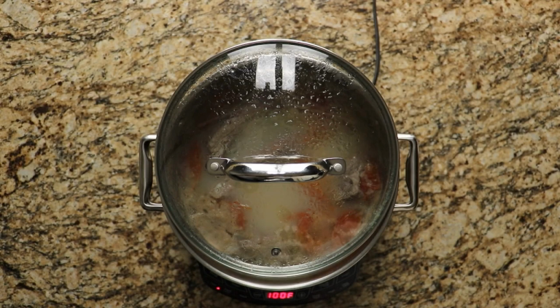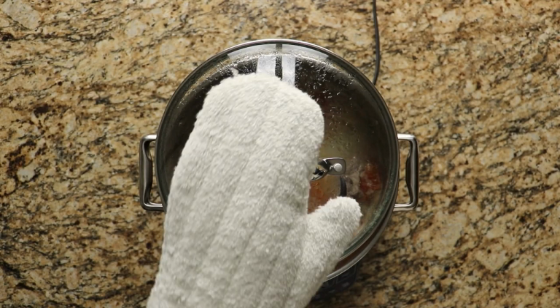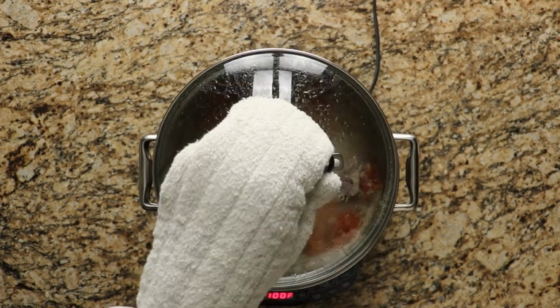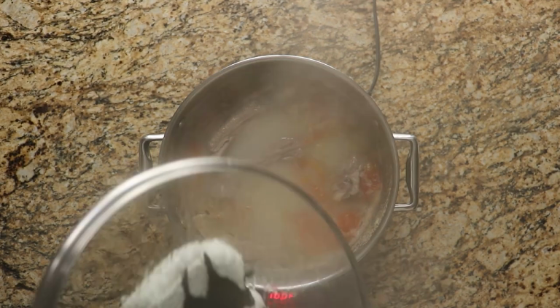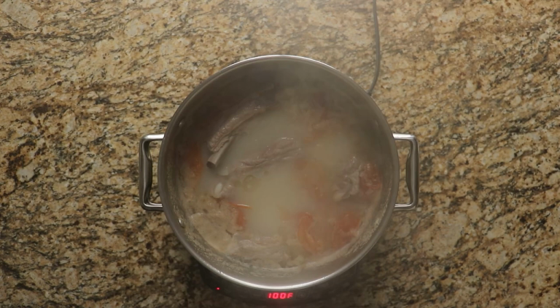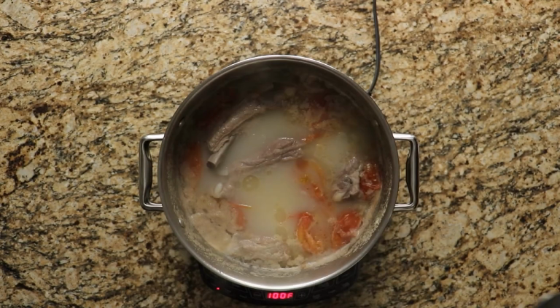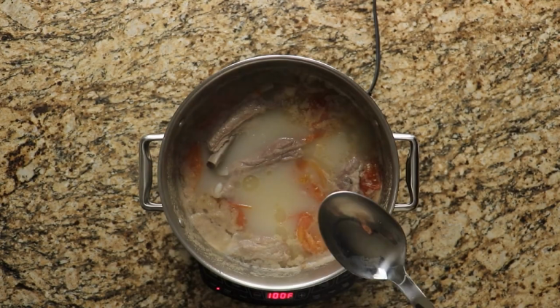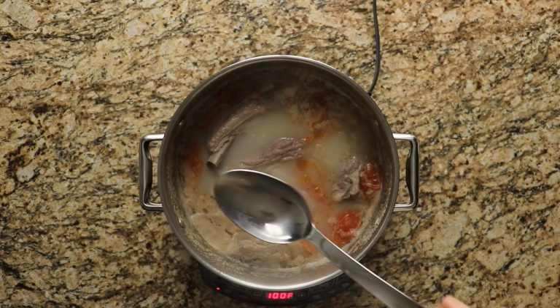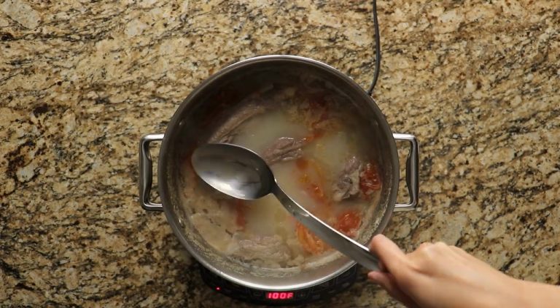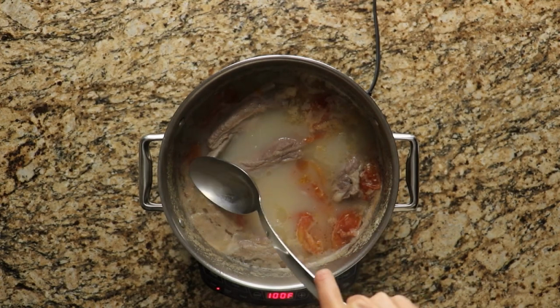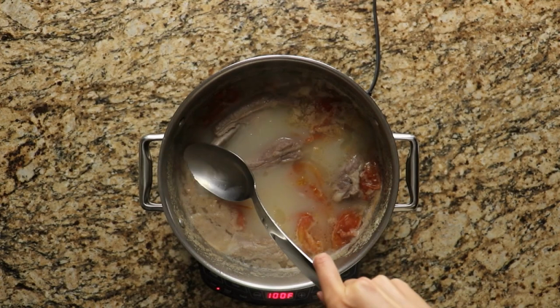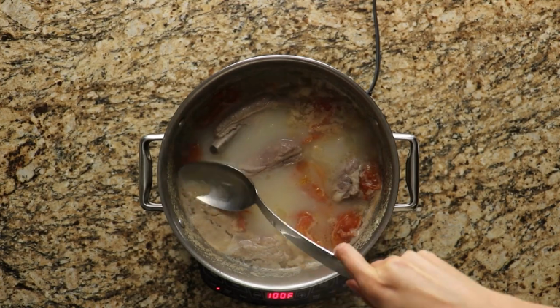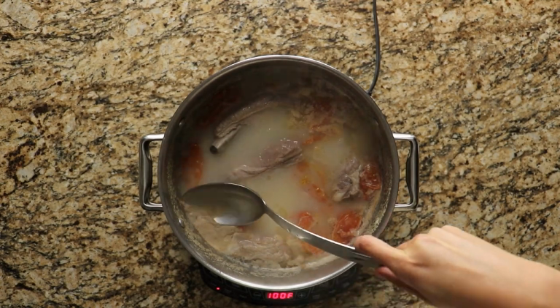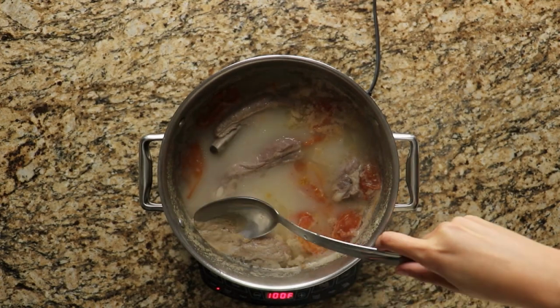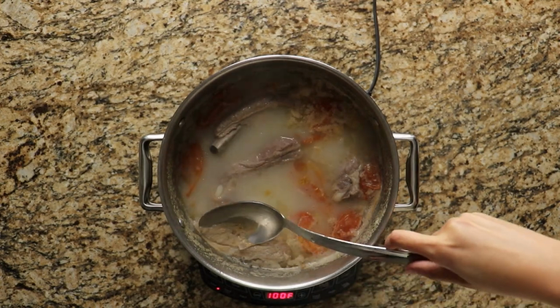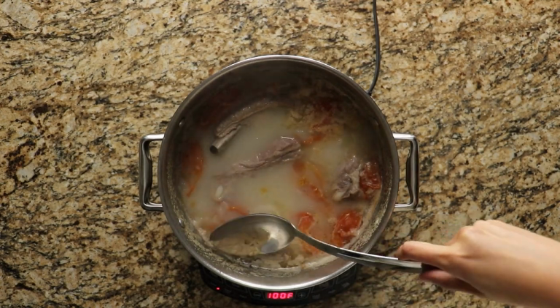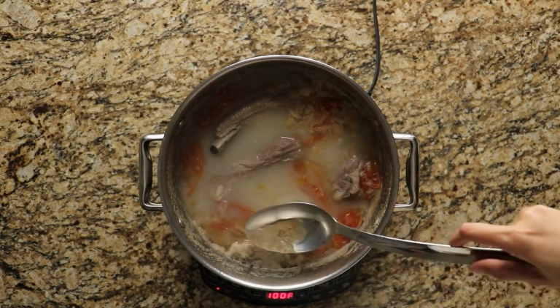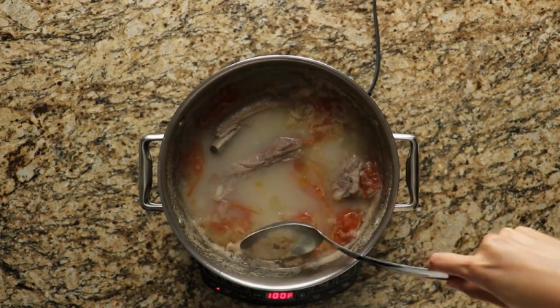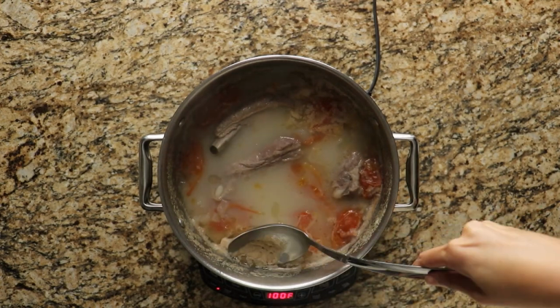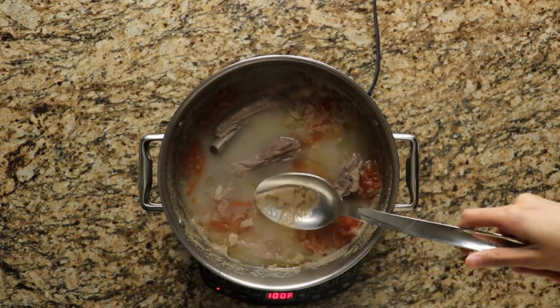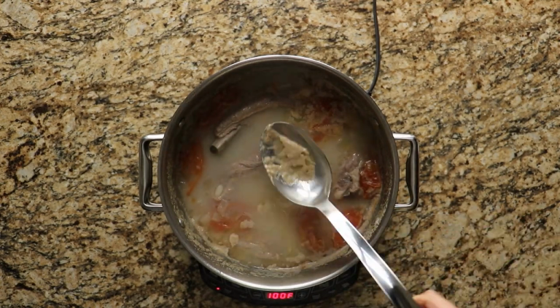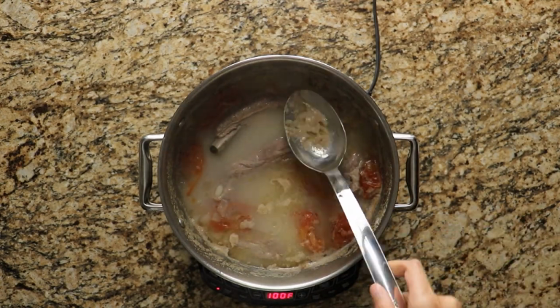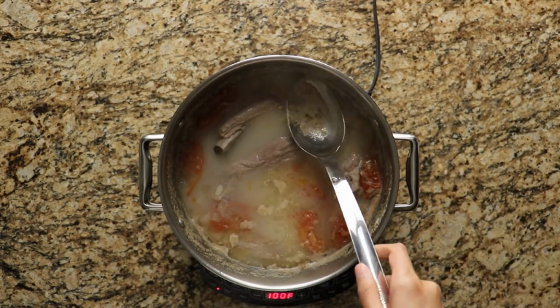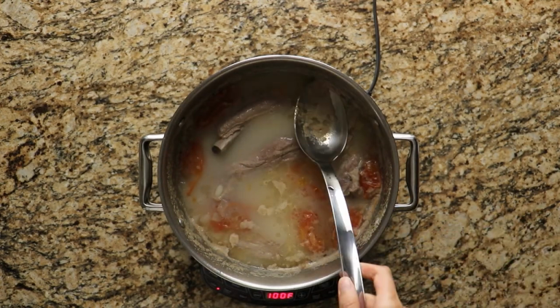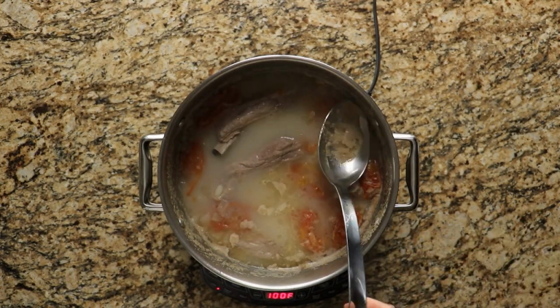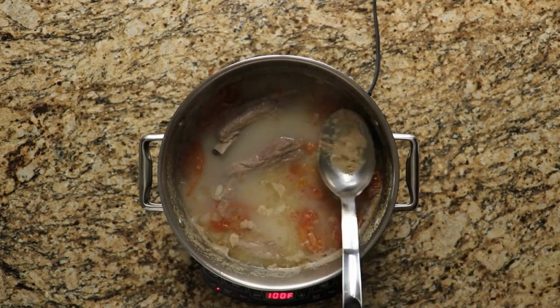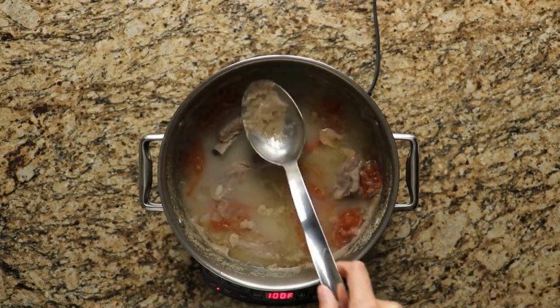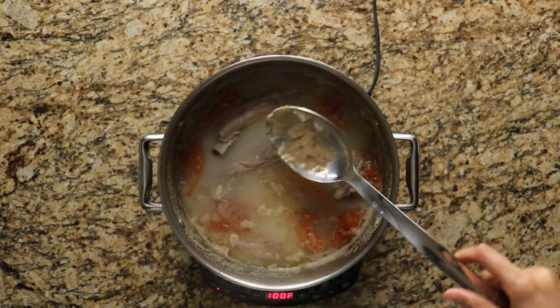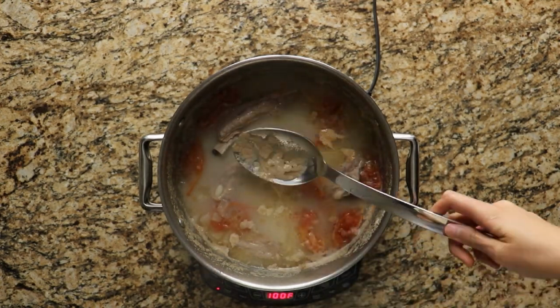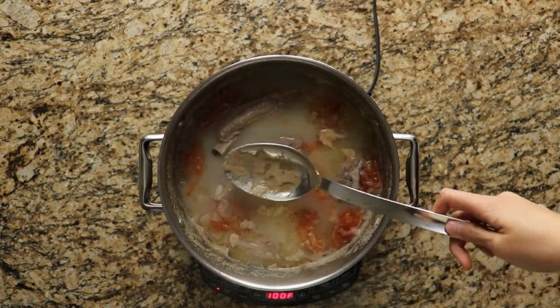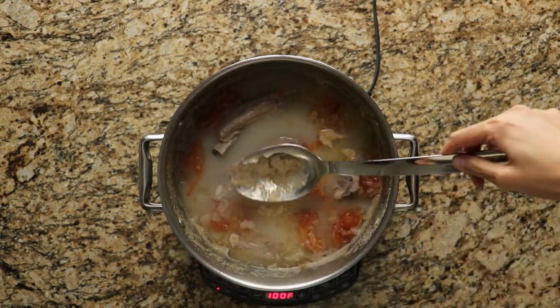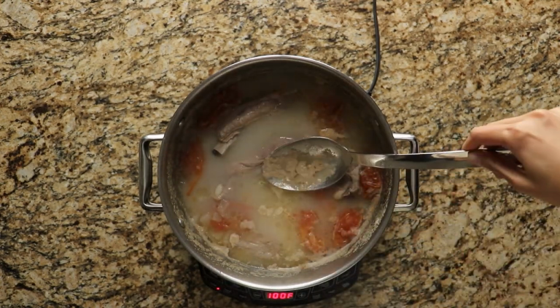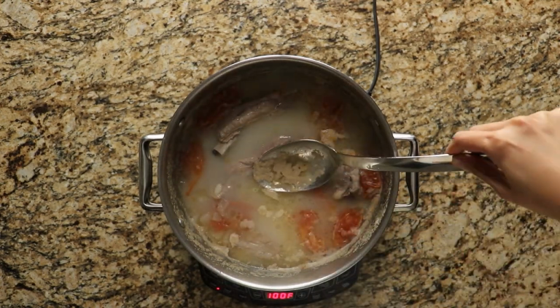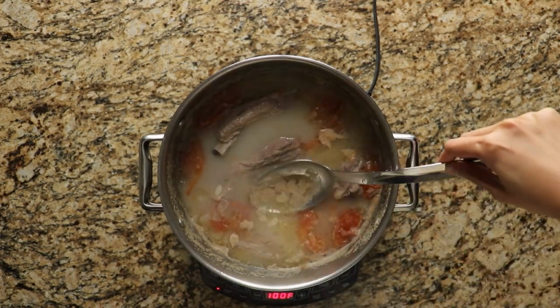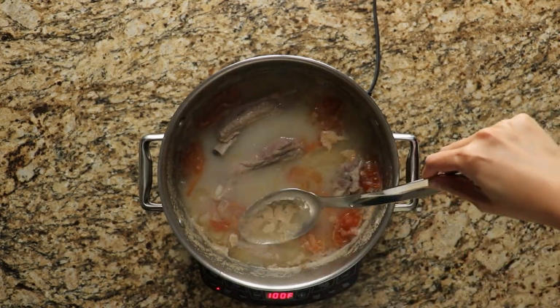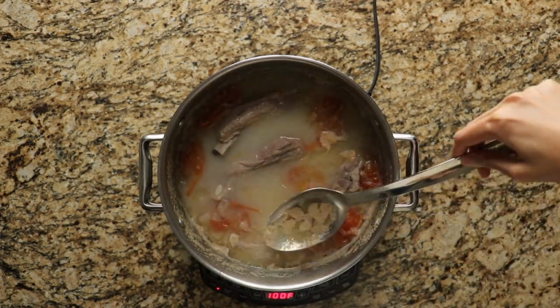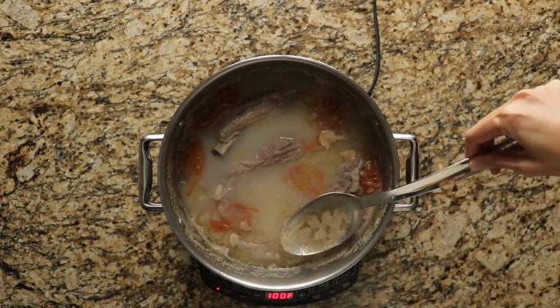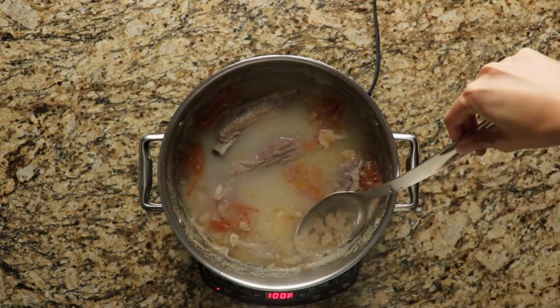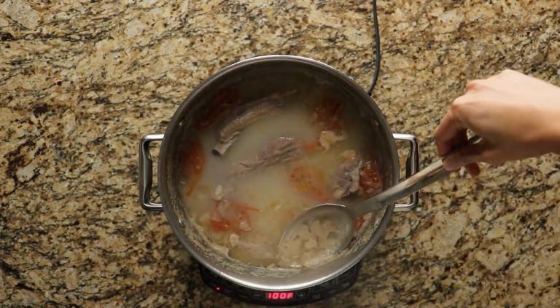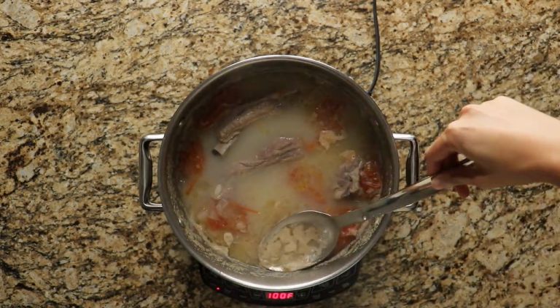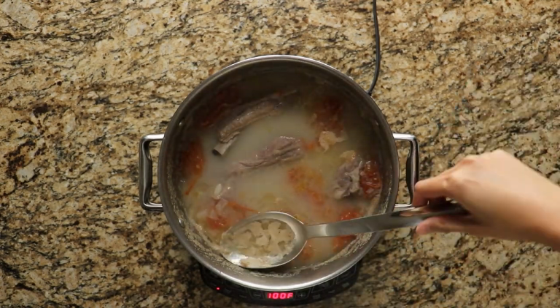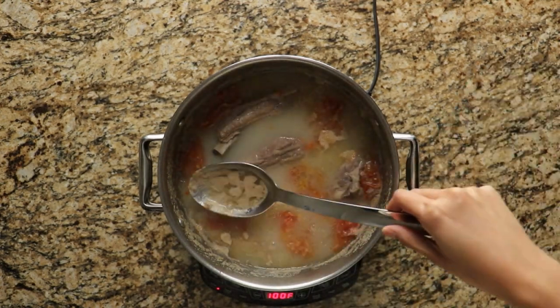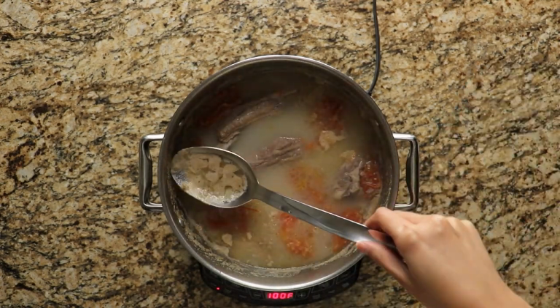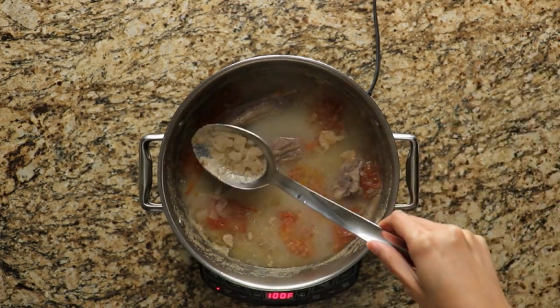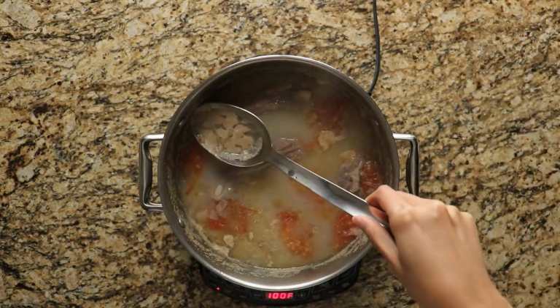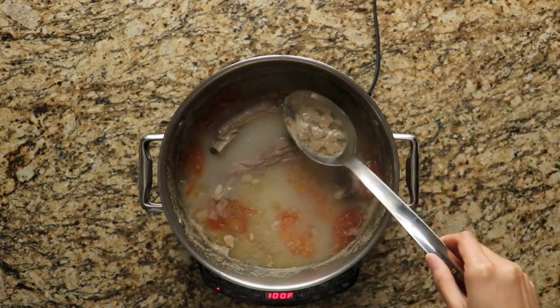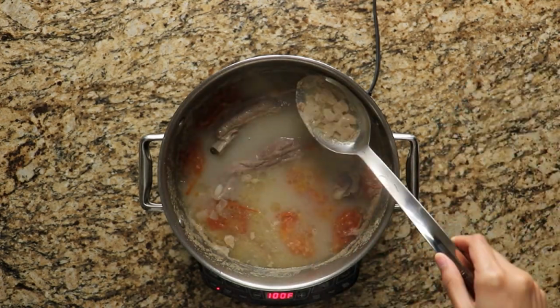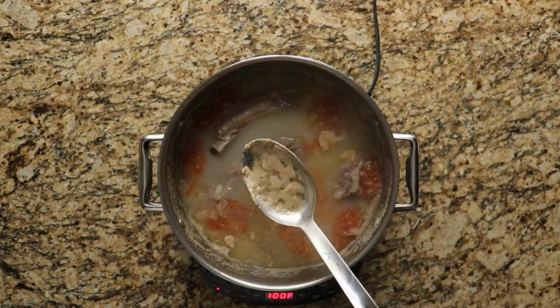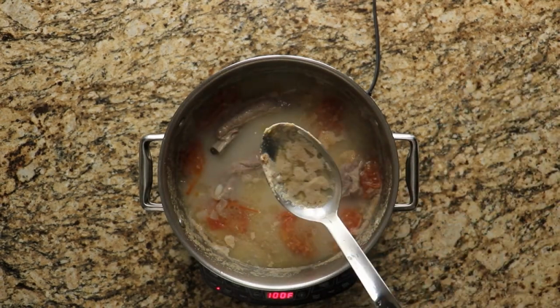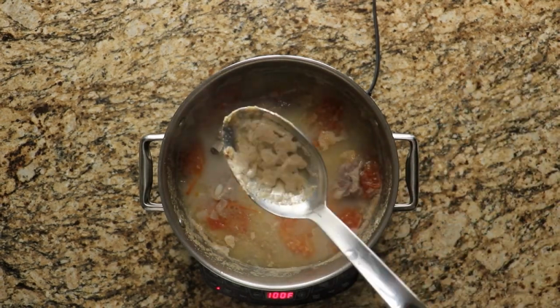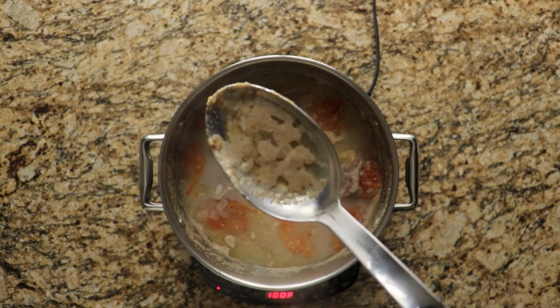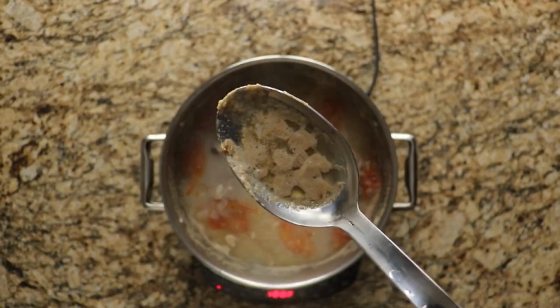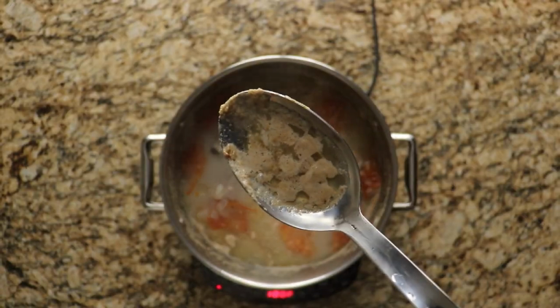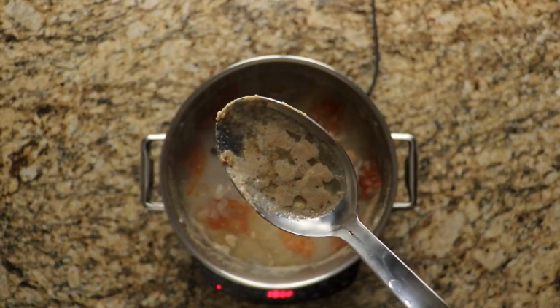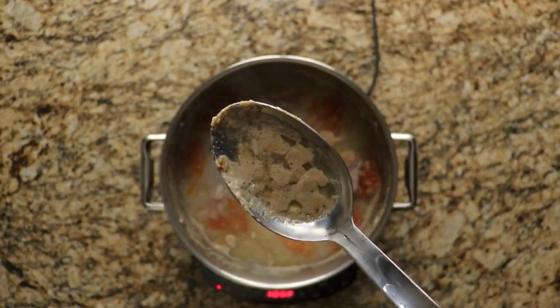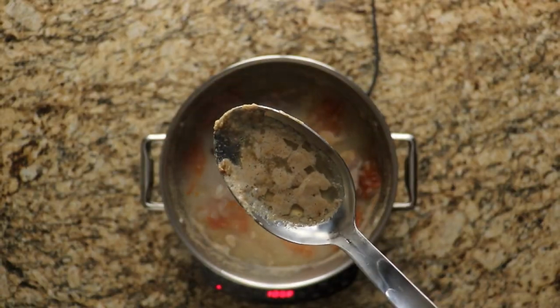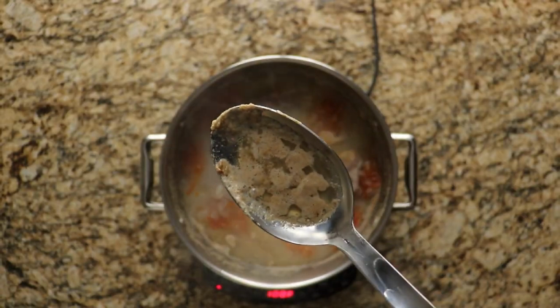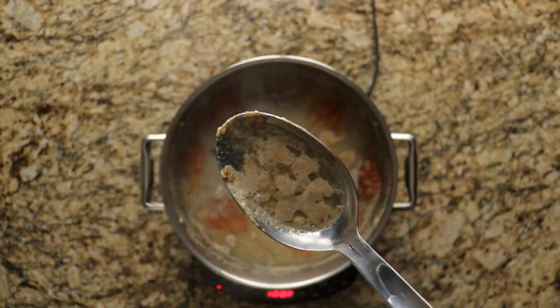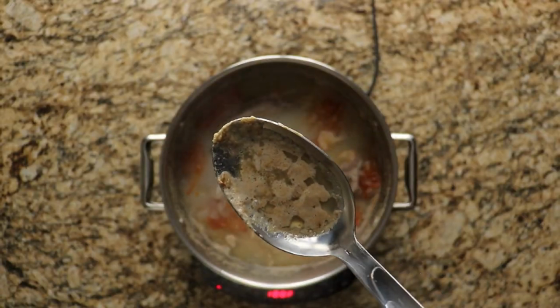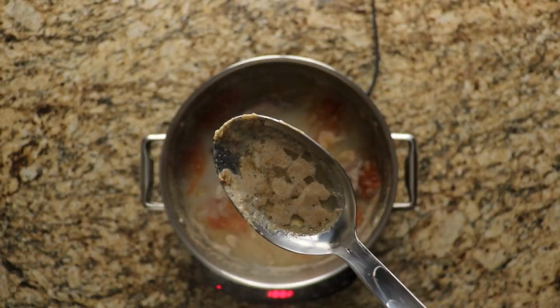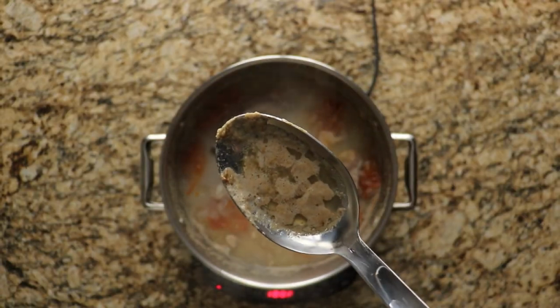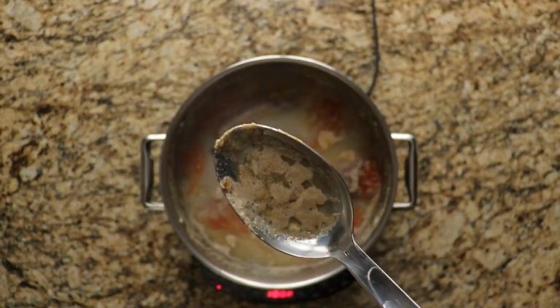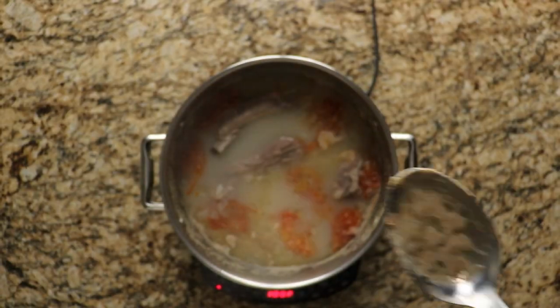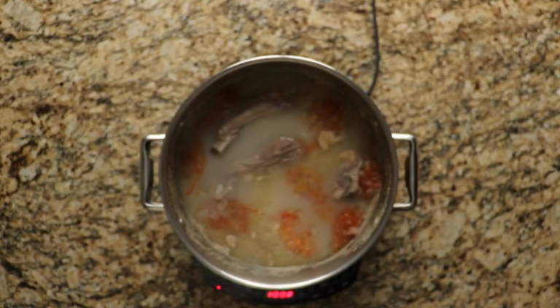Then, if you want, you can remove the scum that's floating on top of the soup. We like to remove it because it looks gross, but if you don't mind, you can just leave it in there.